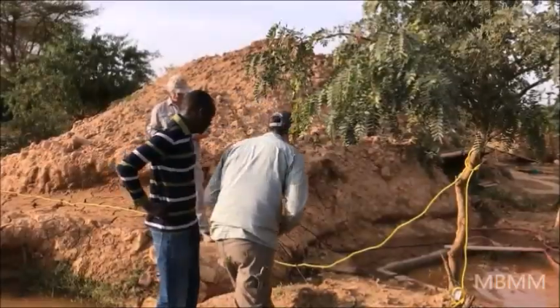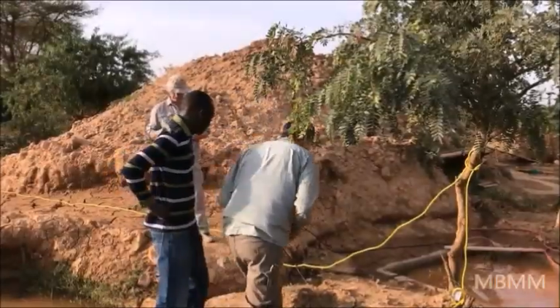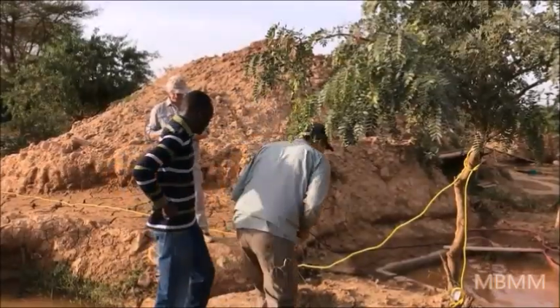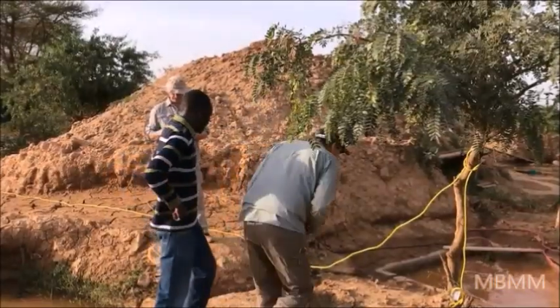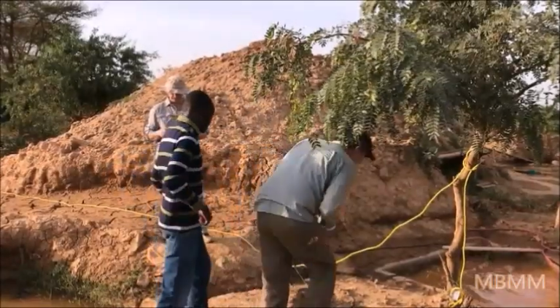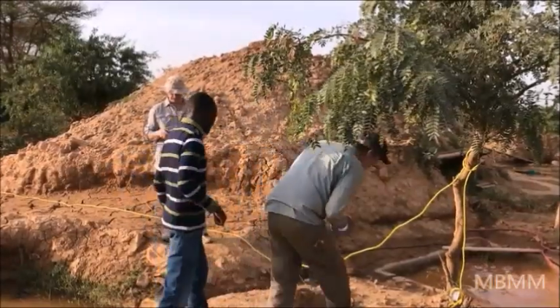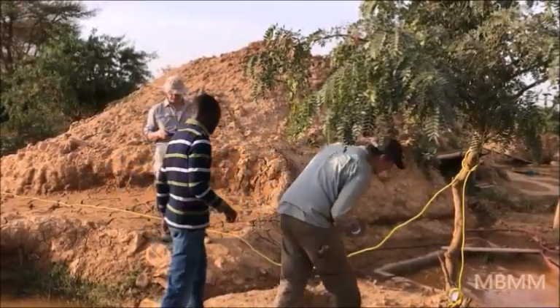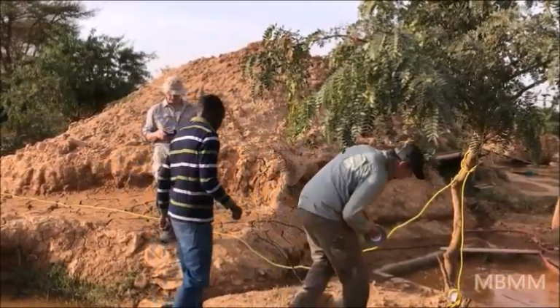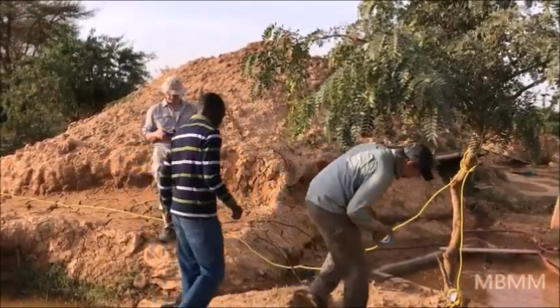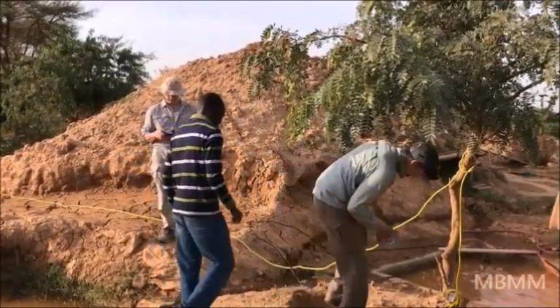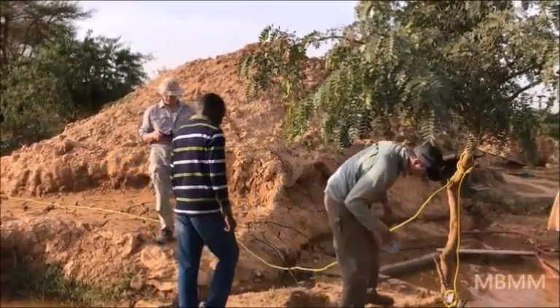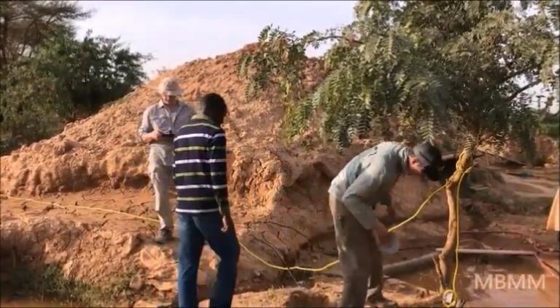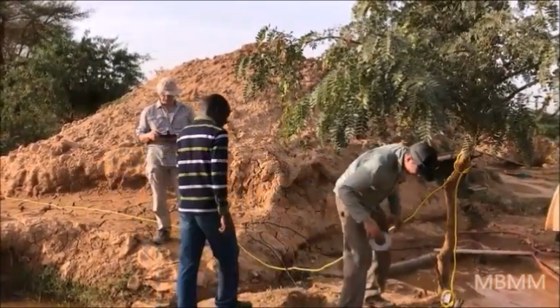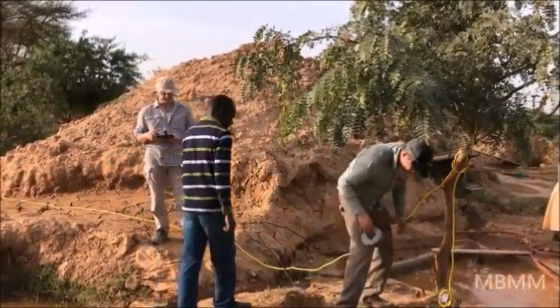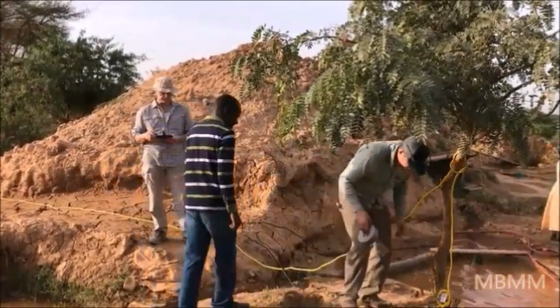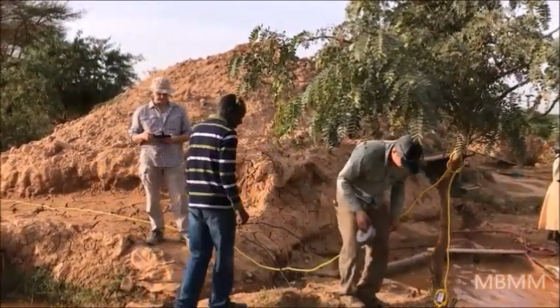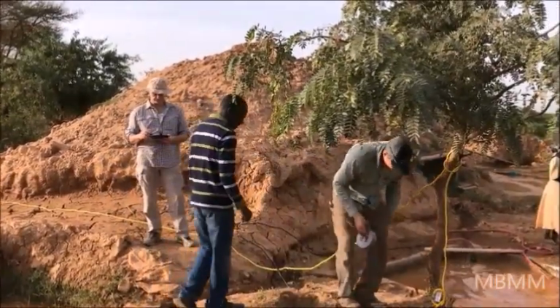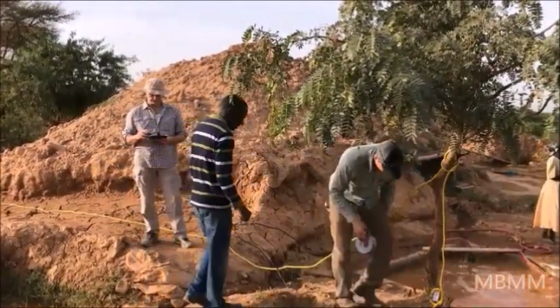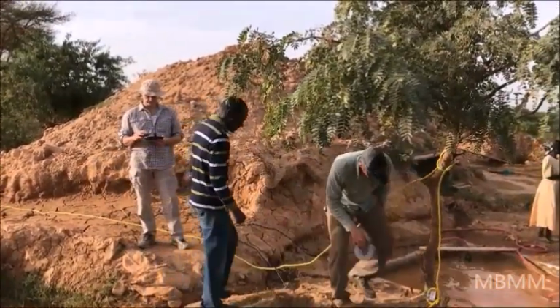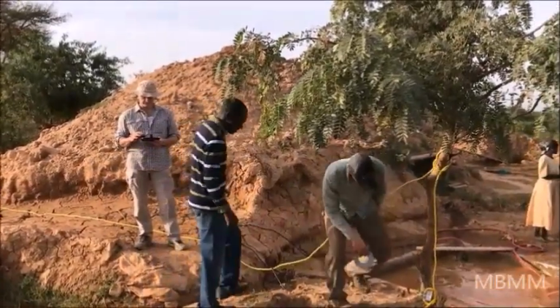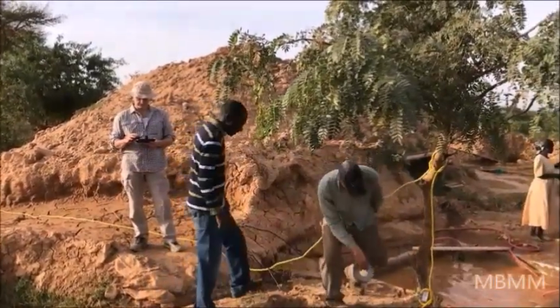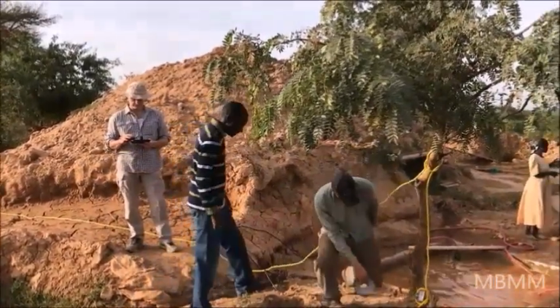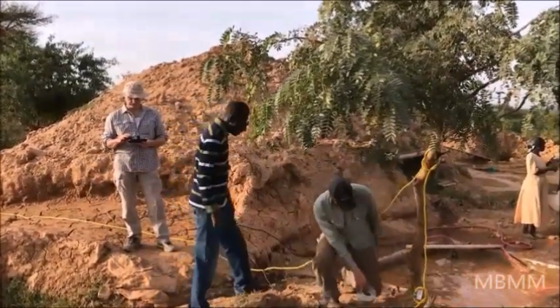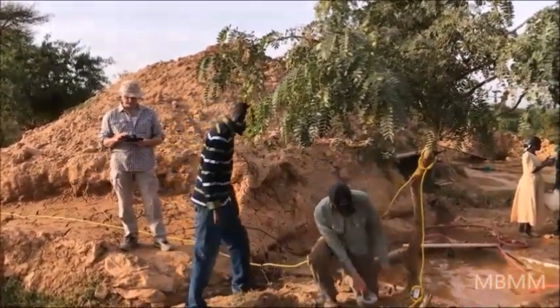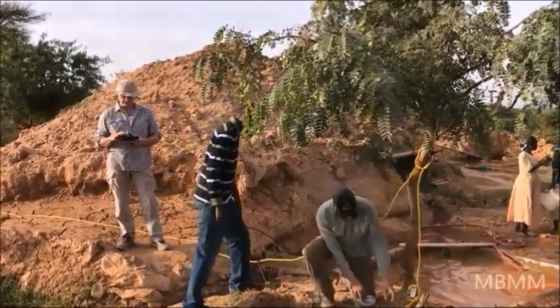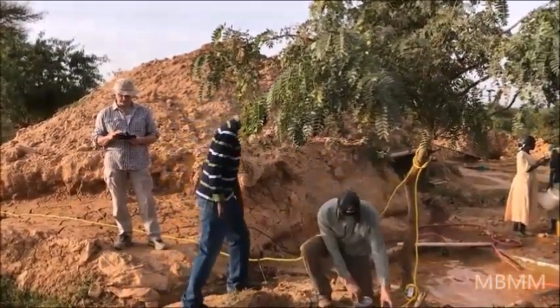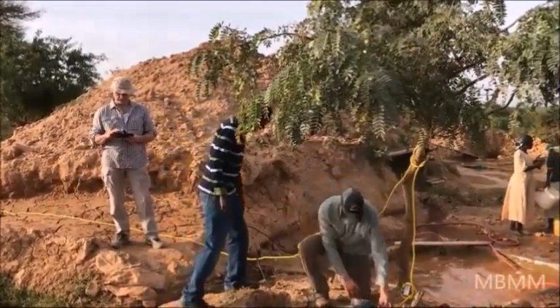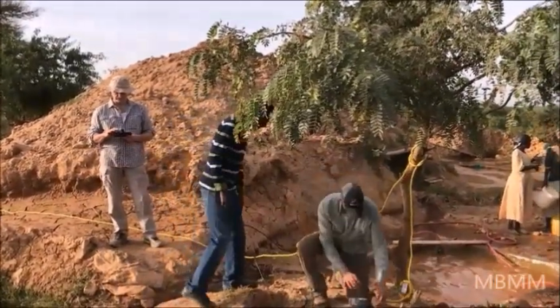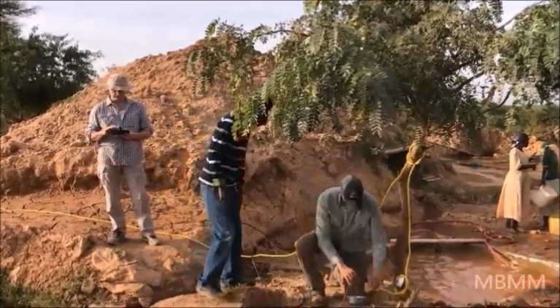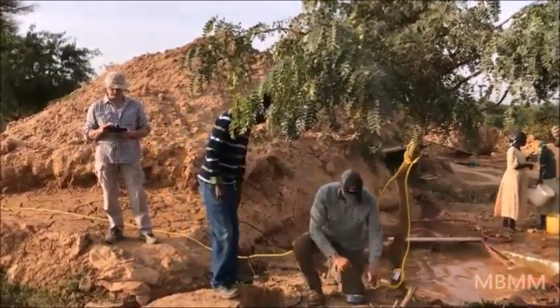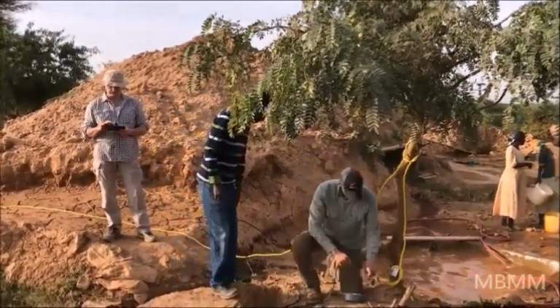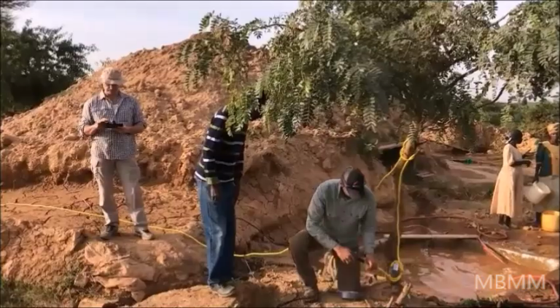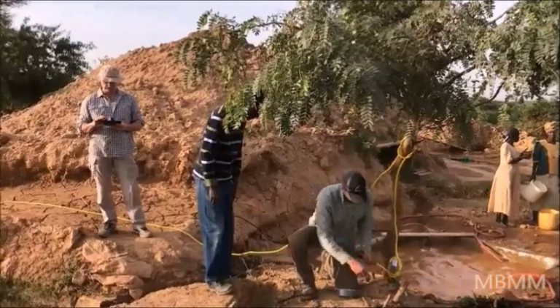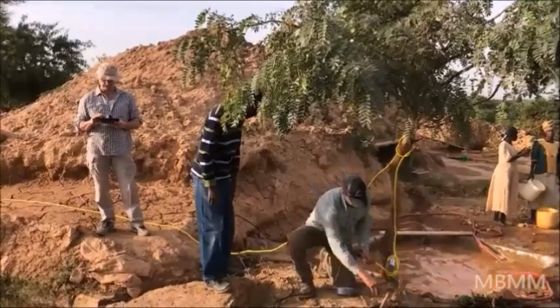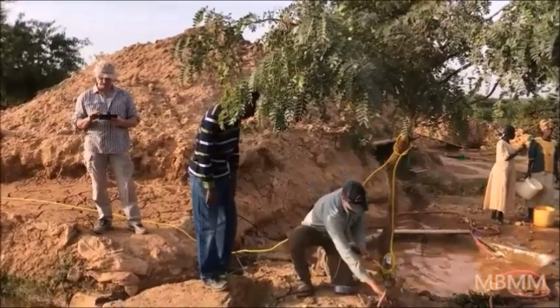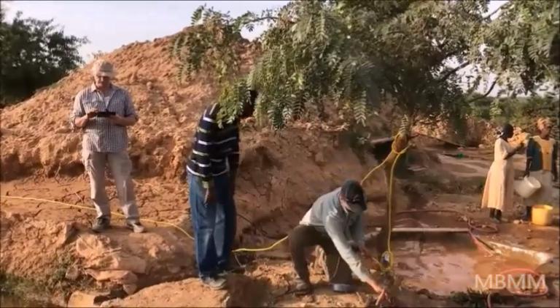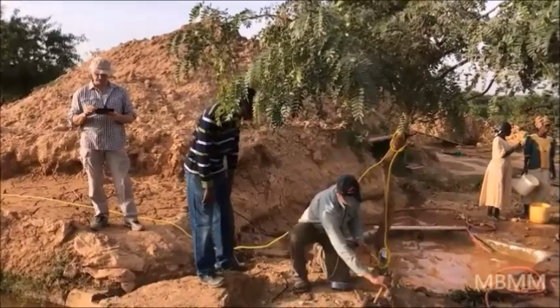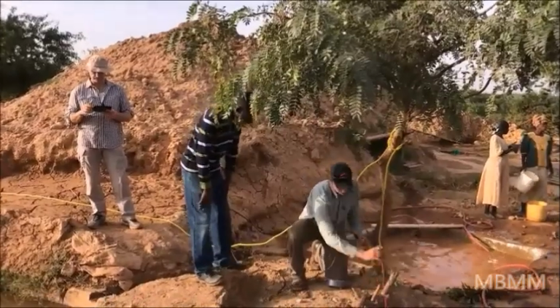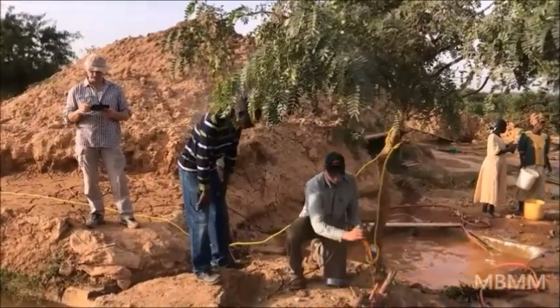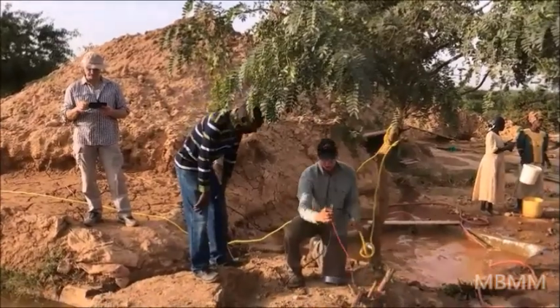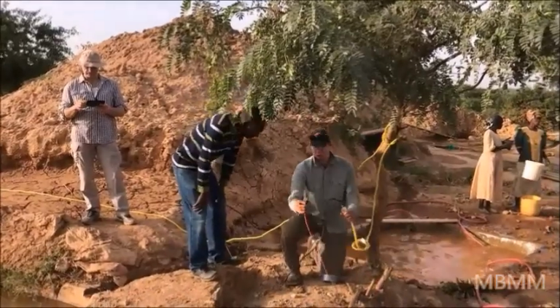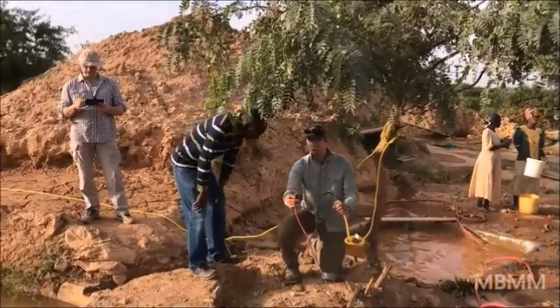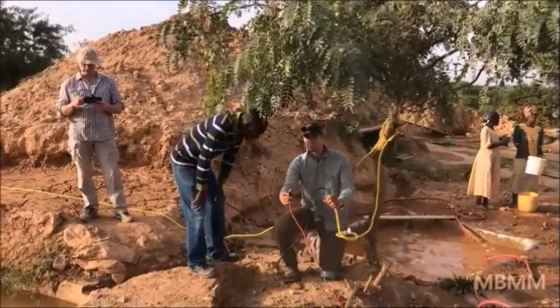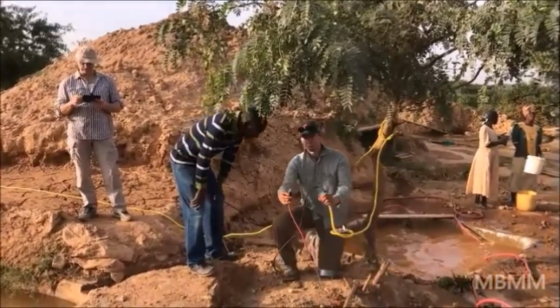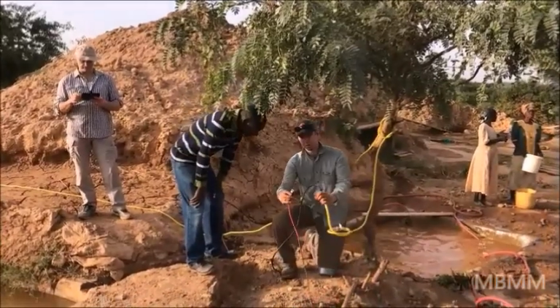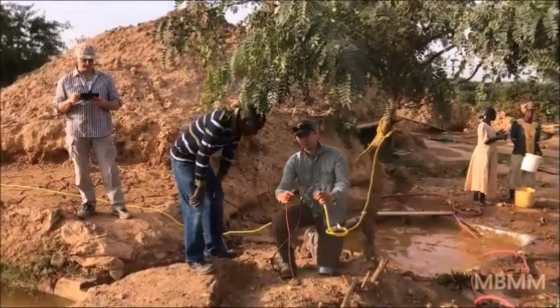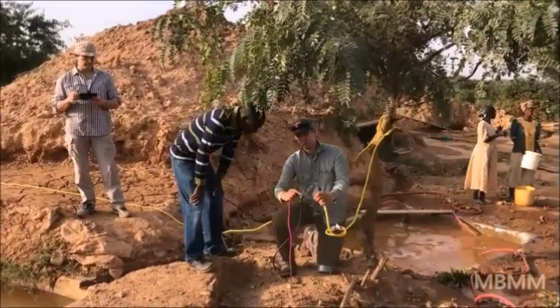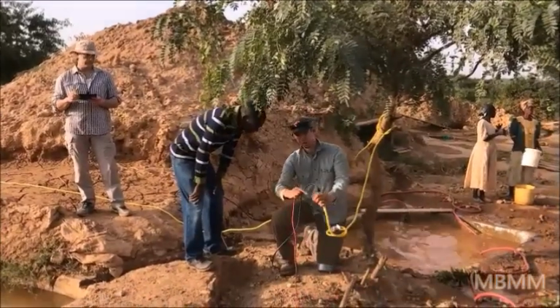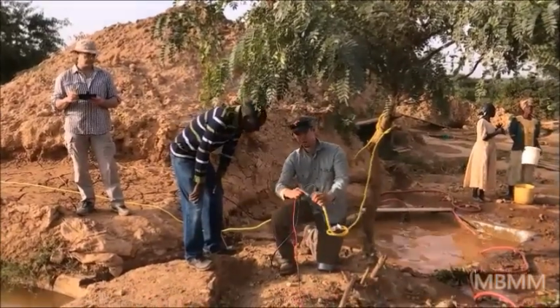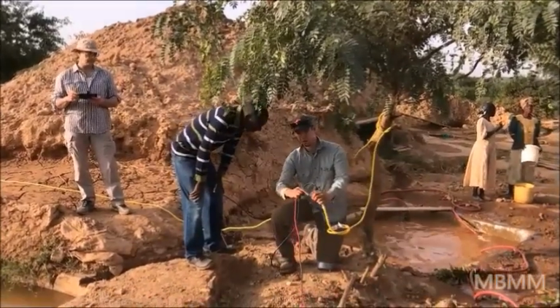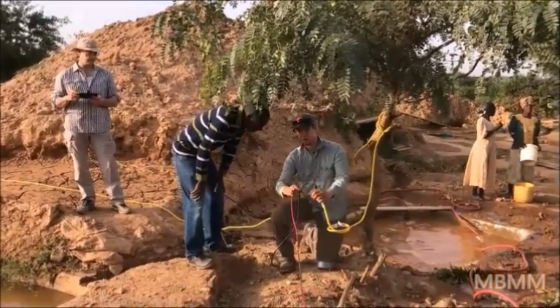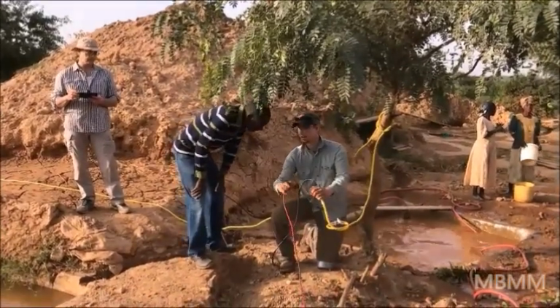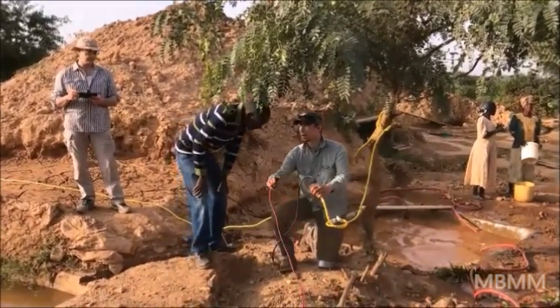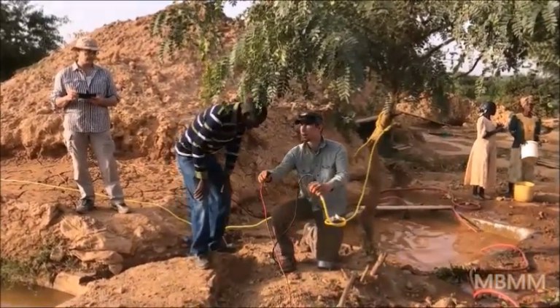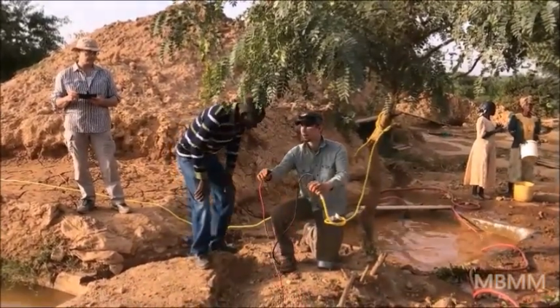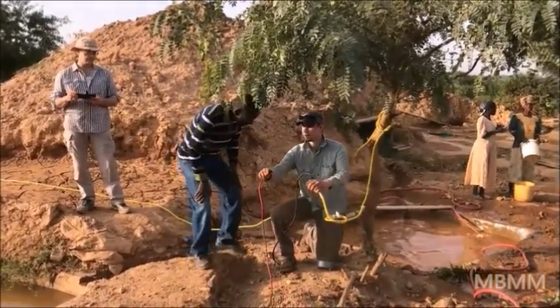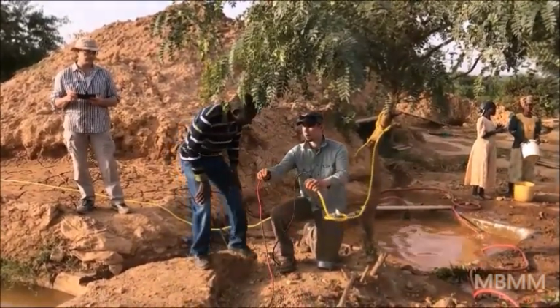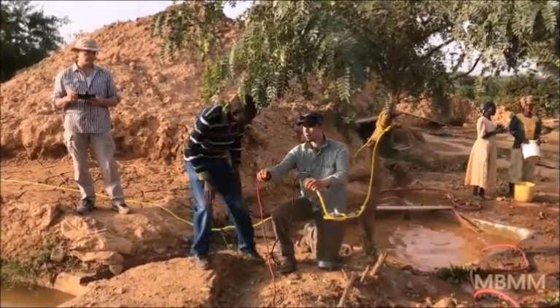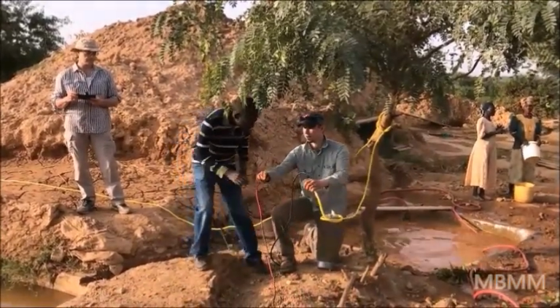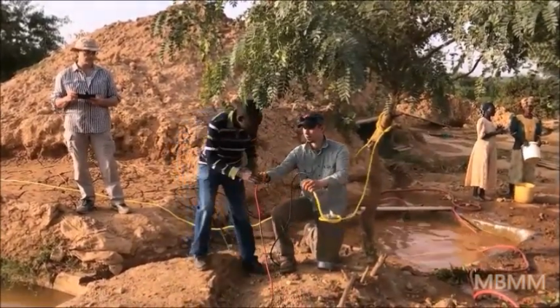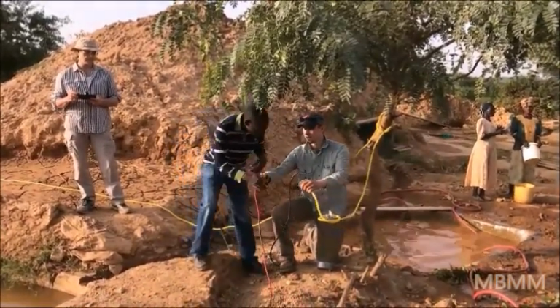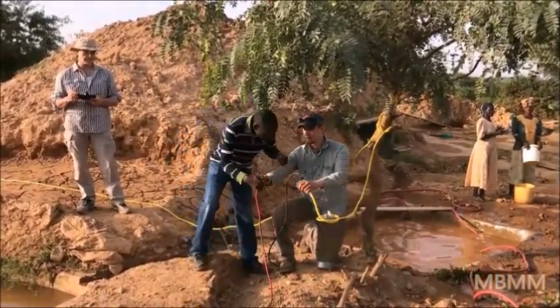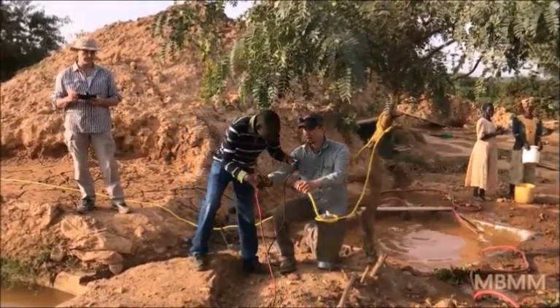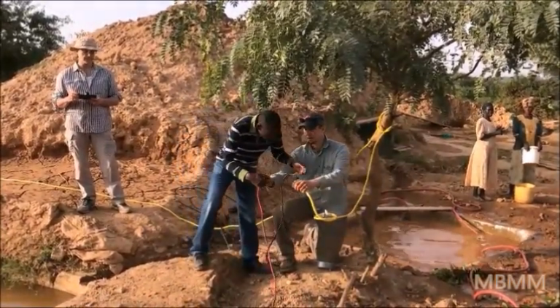Okay, we have just got everything all set up and we're going to get it plugged in. Julius is going to plug it in and the table will go.